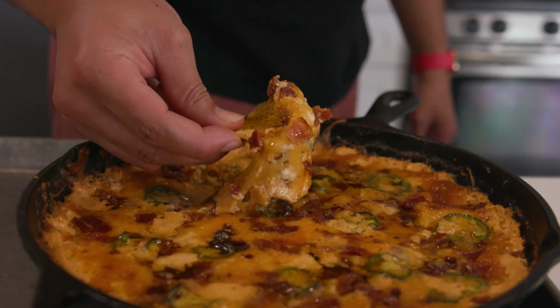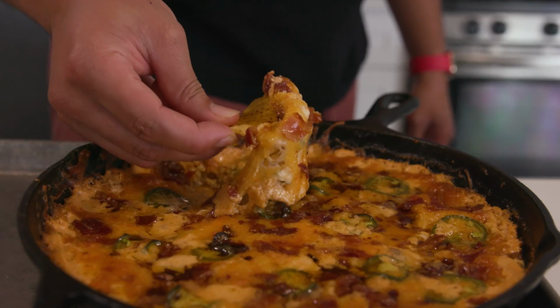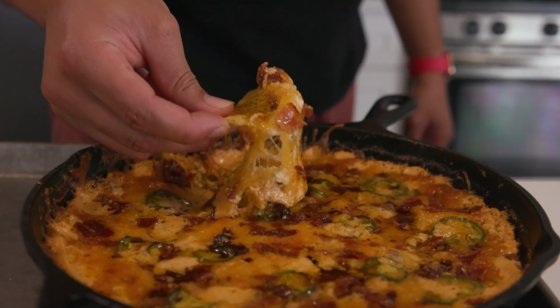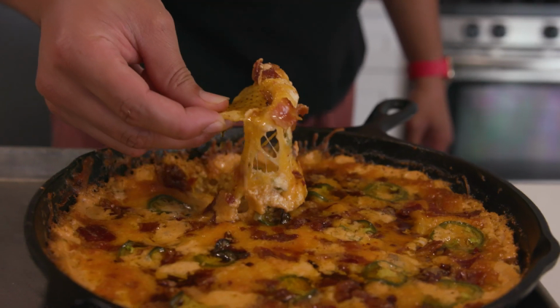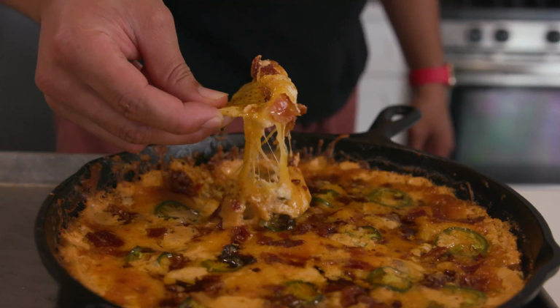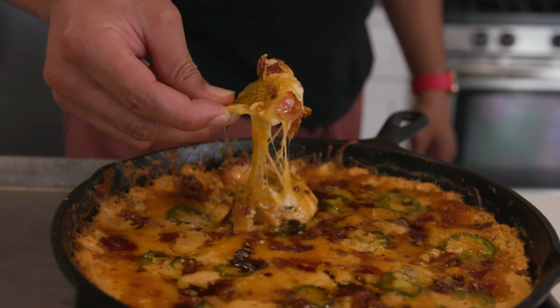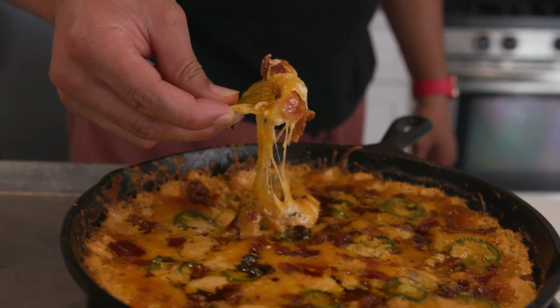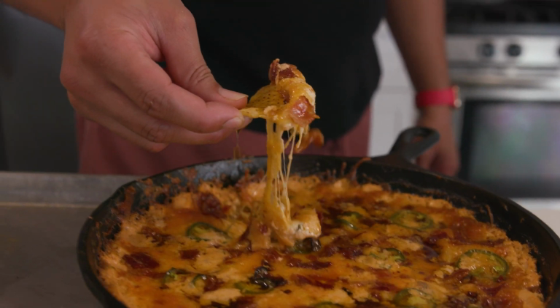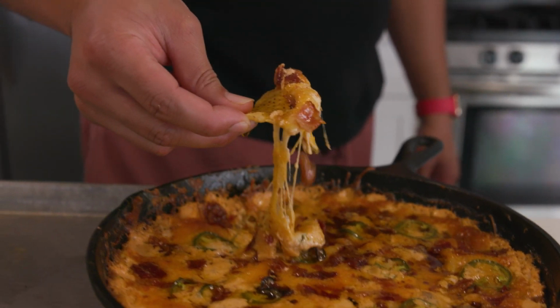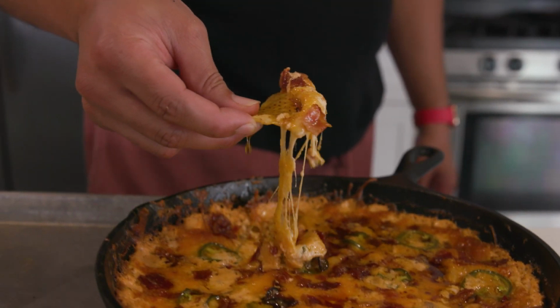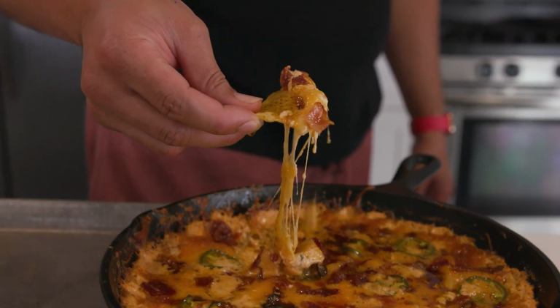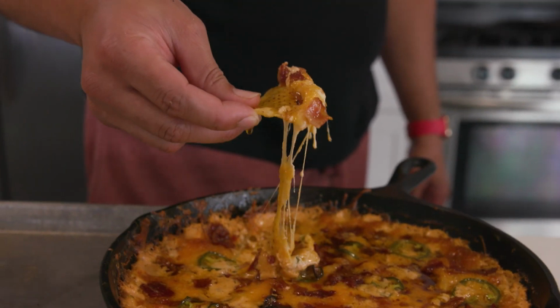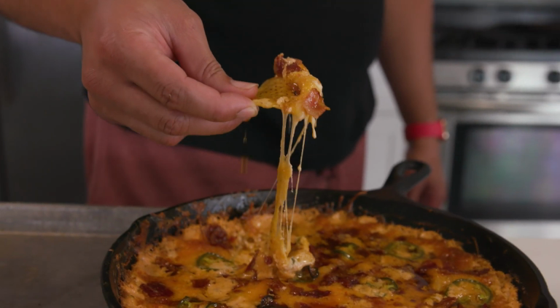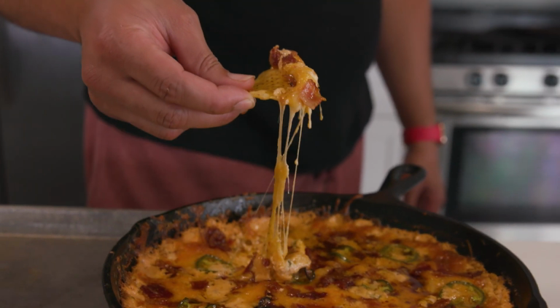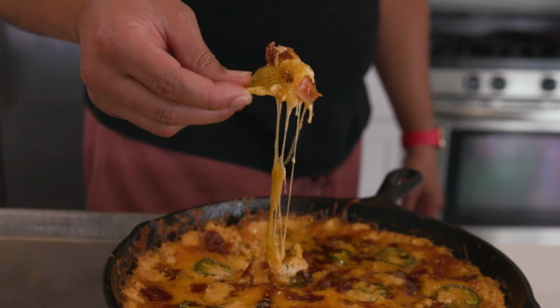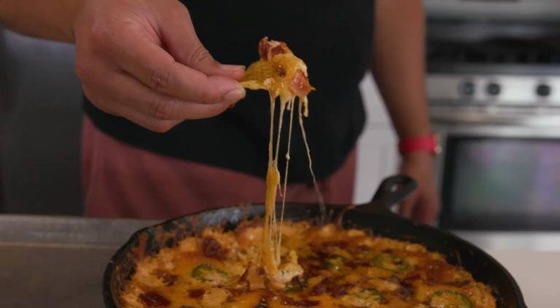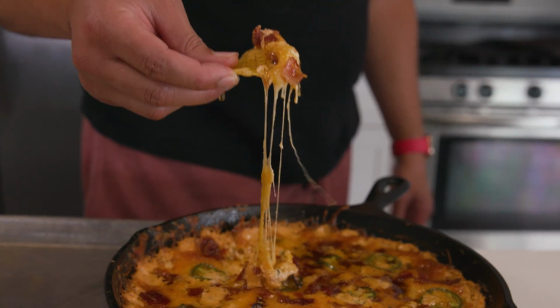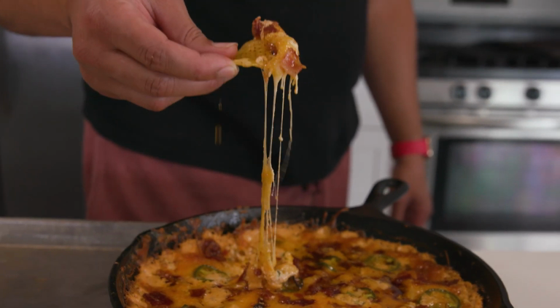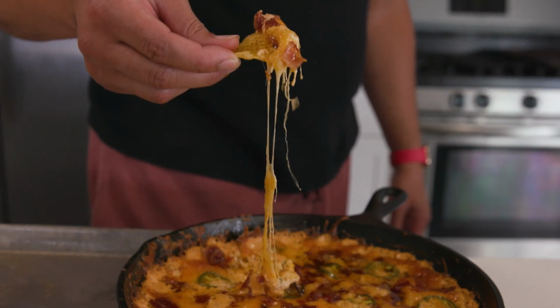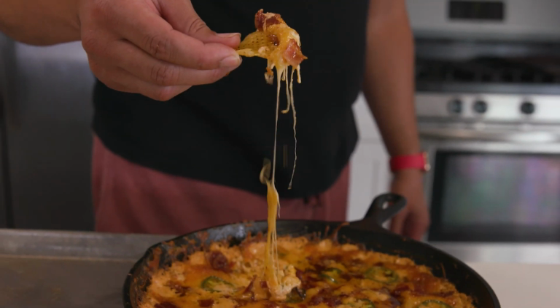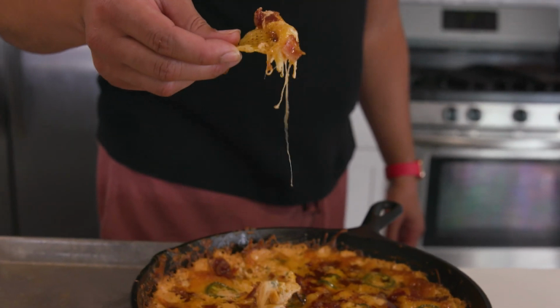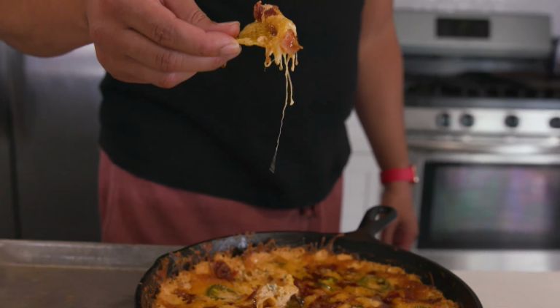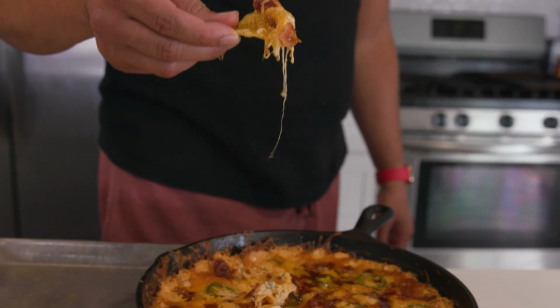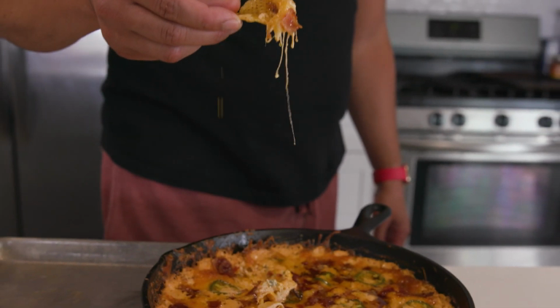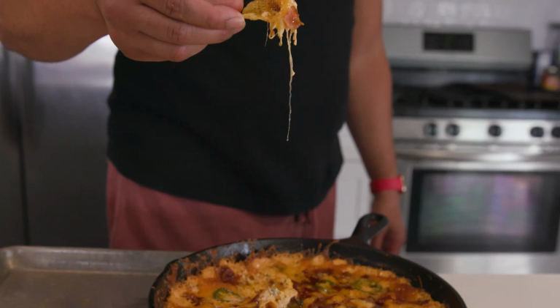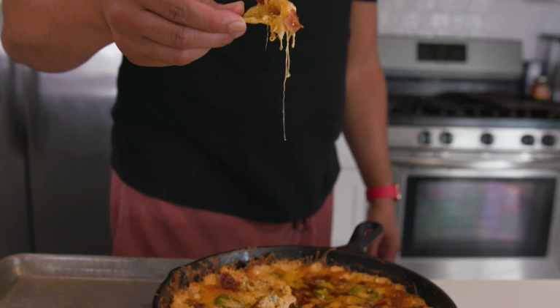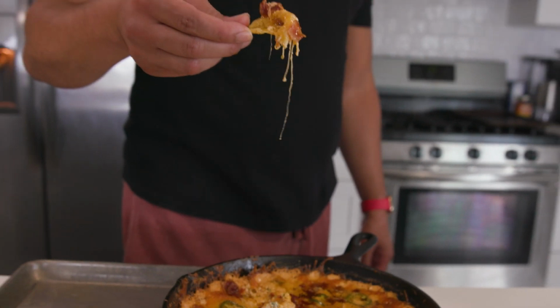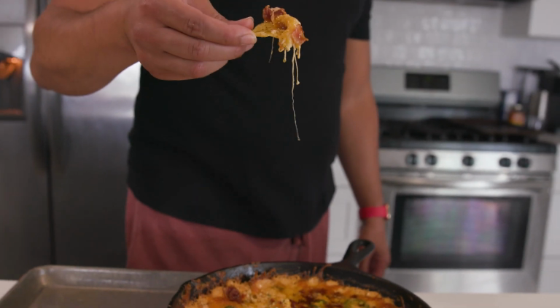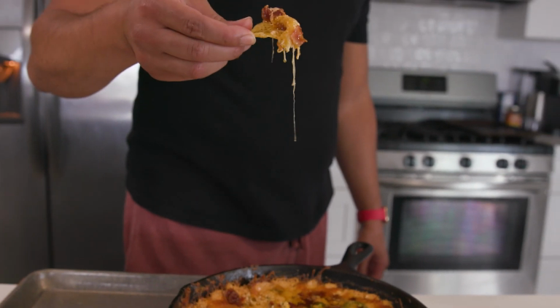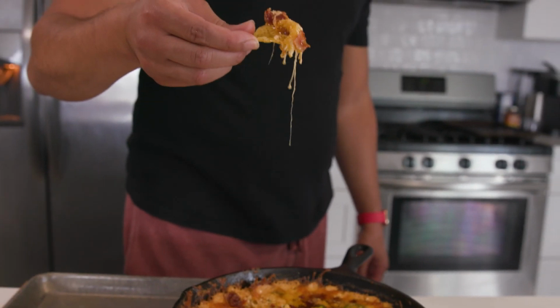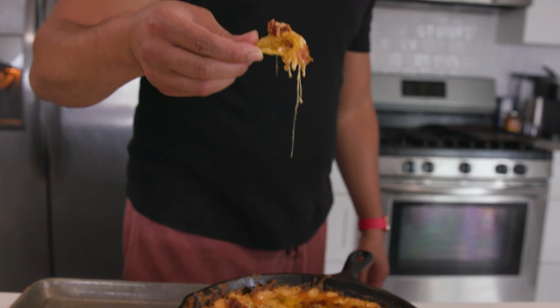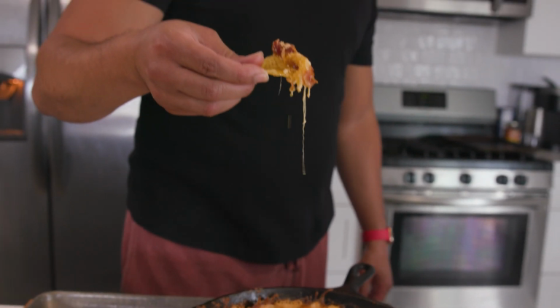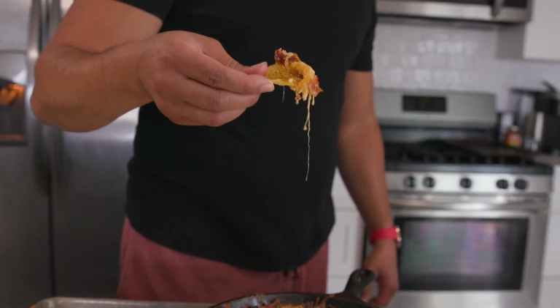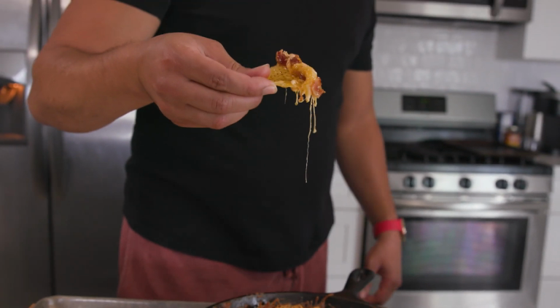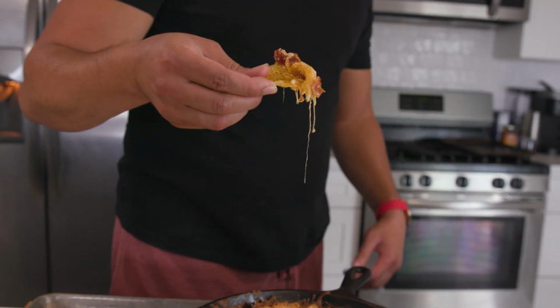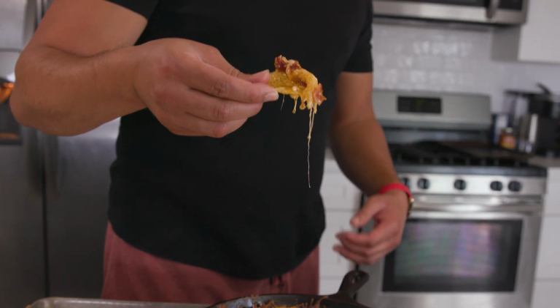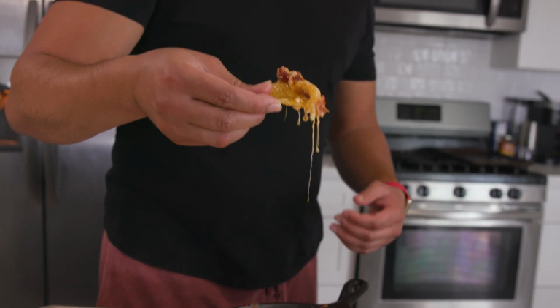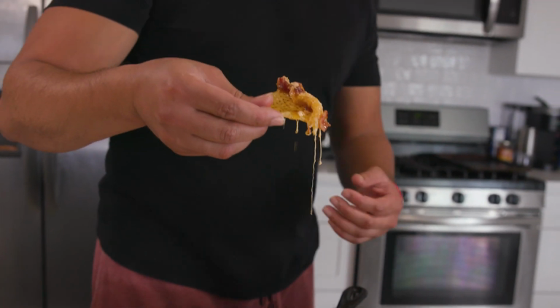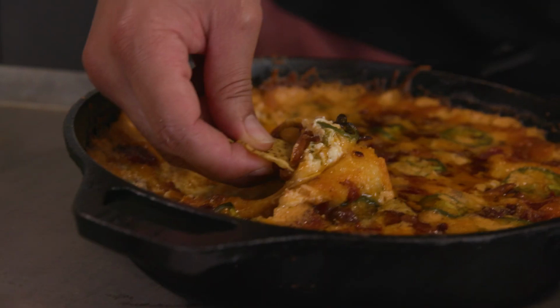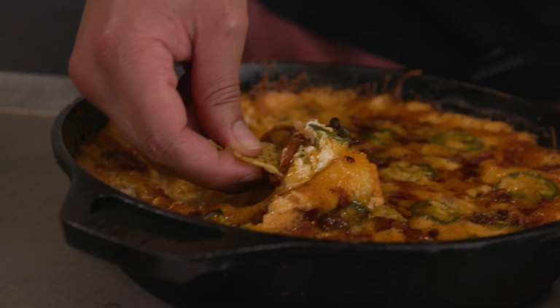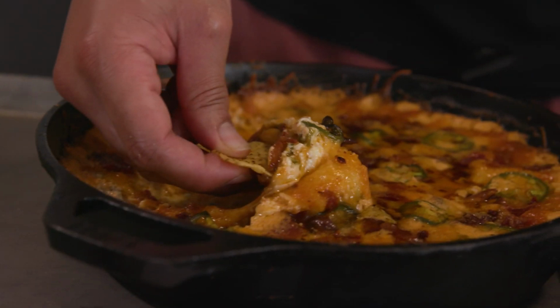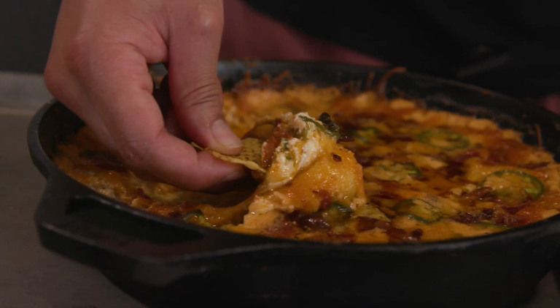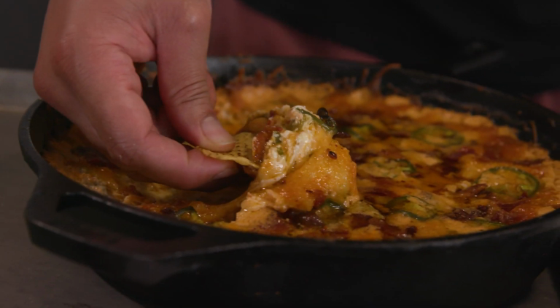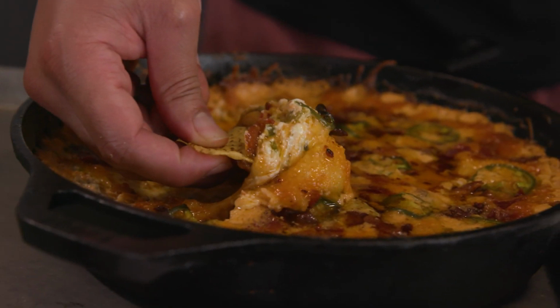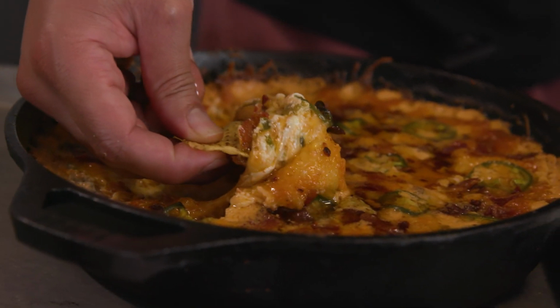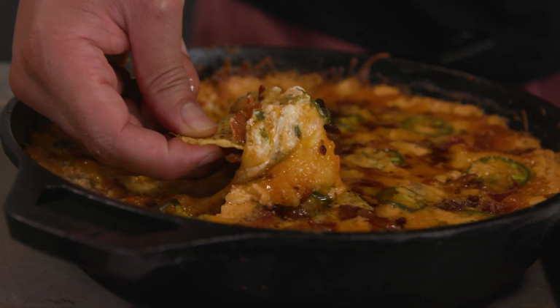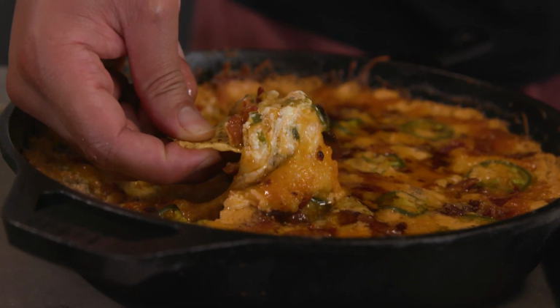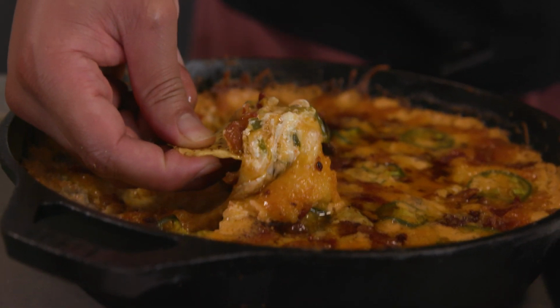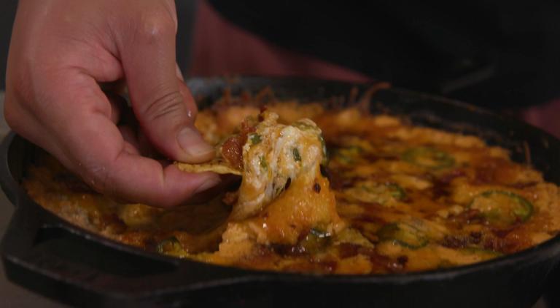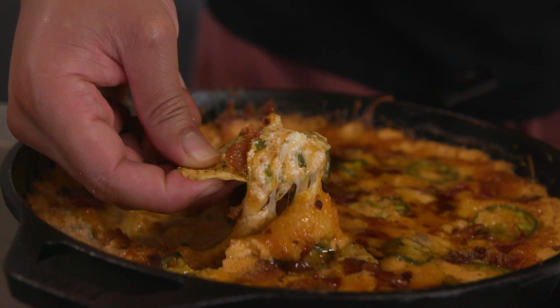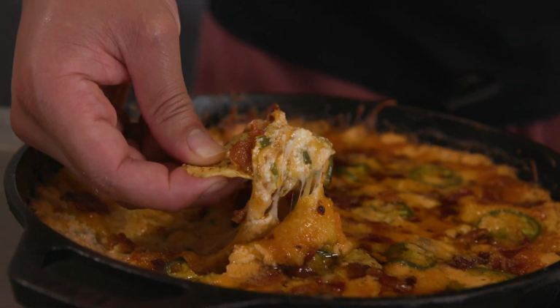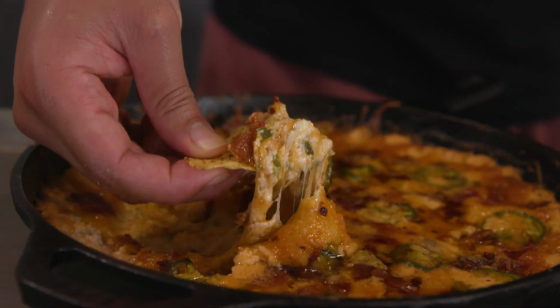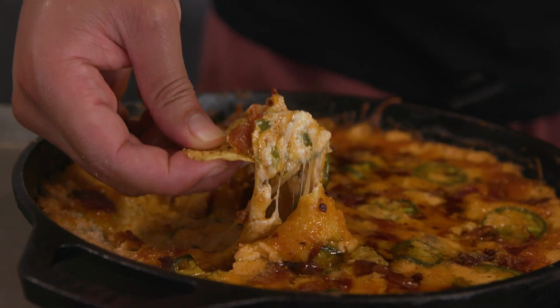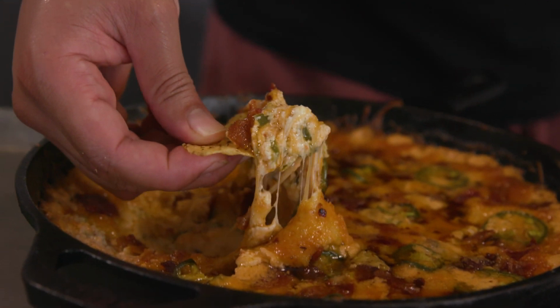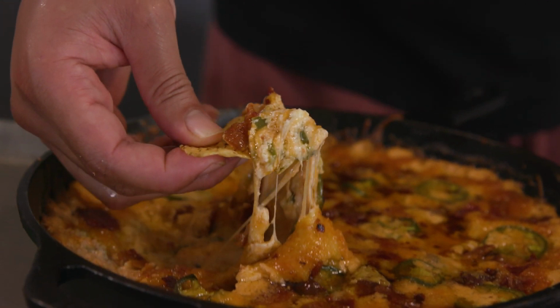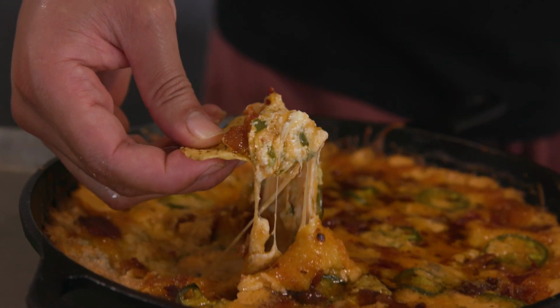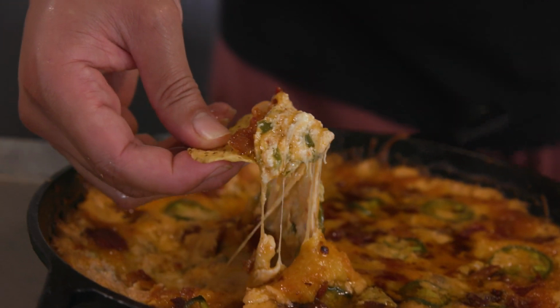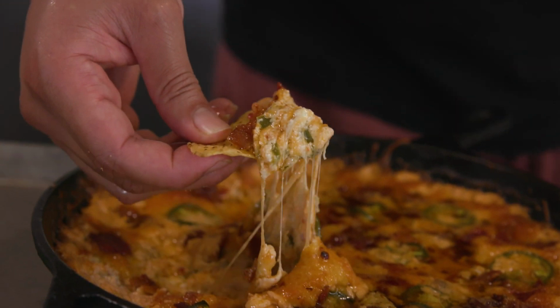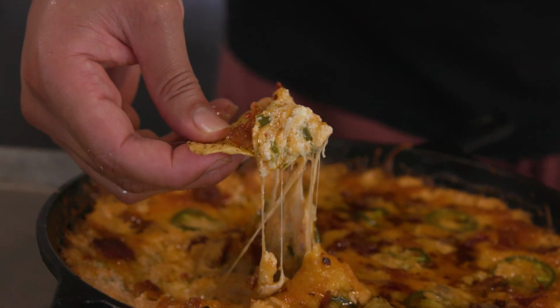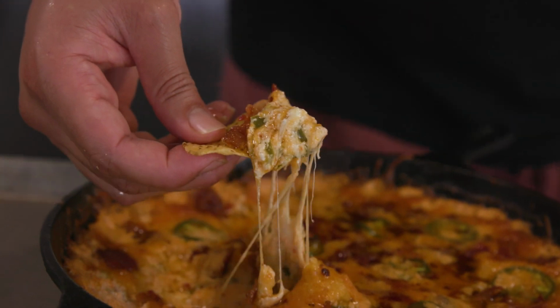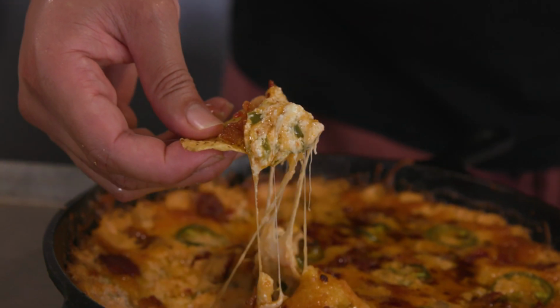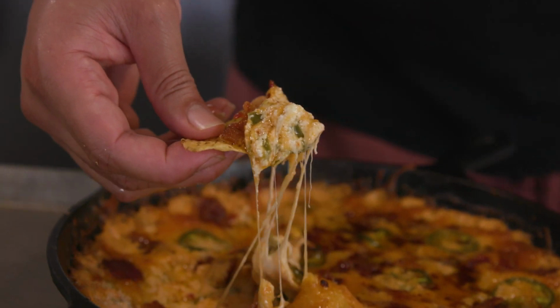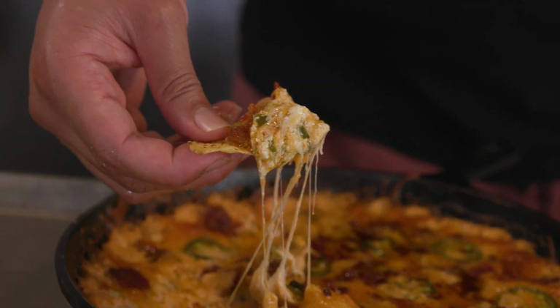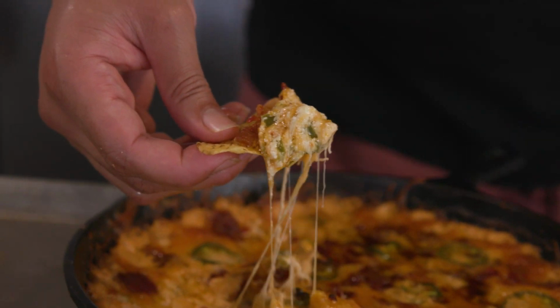Today's recipe is a smoked jalapeño cheese dip with some delicious bacon inside of it. I can't wait to share this with you guys.